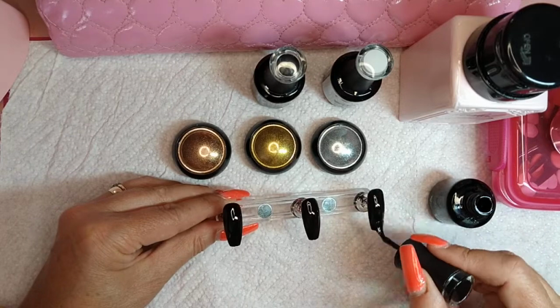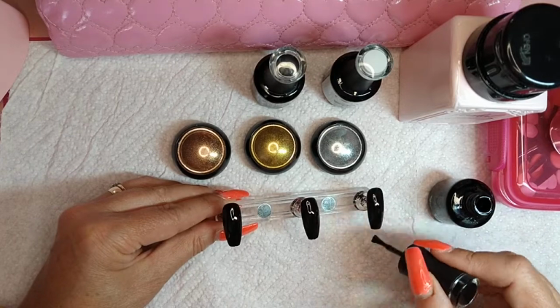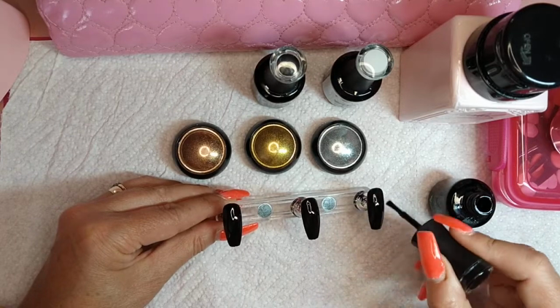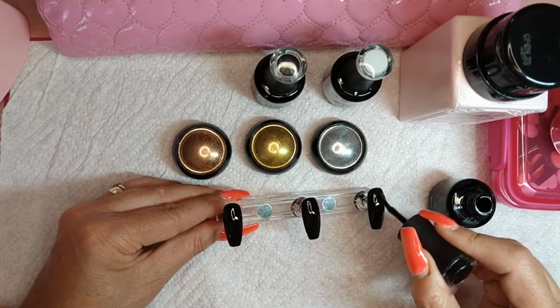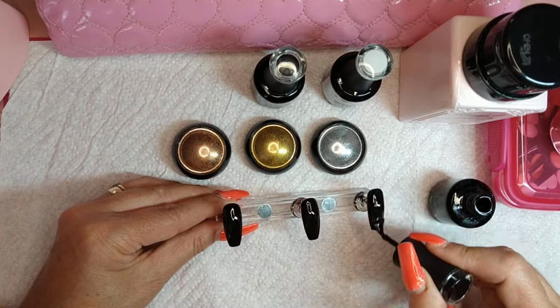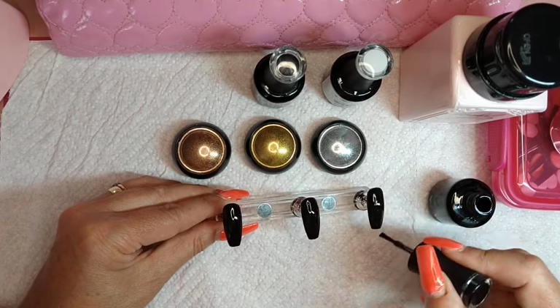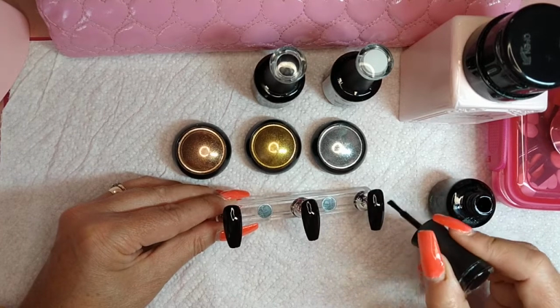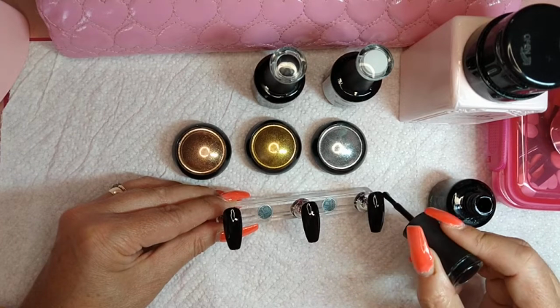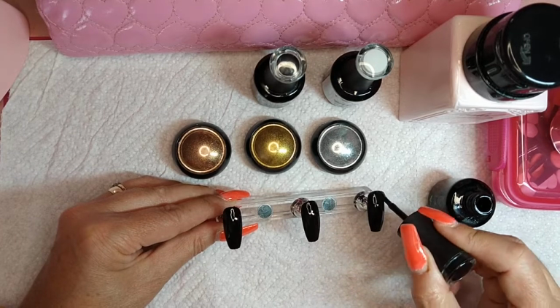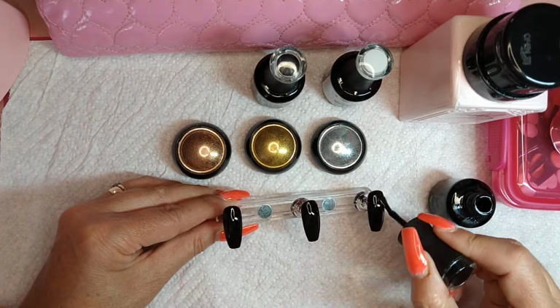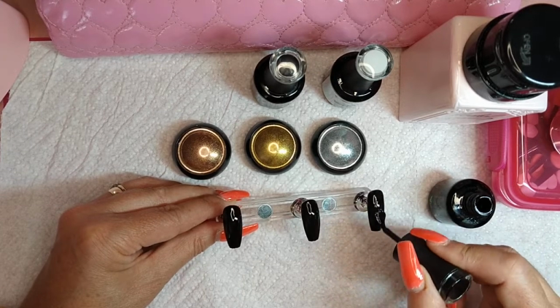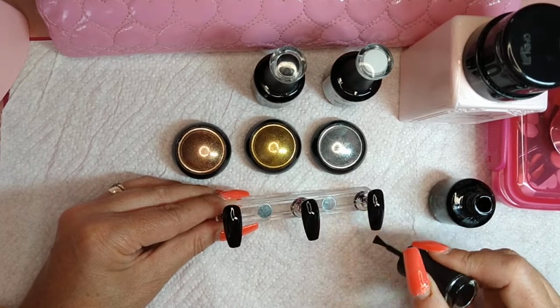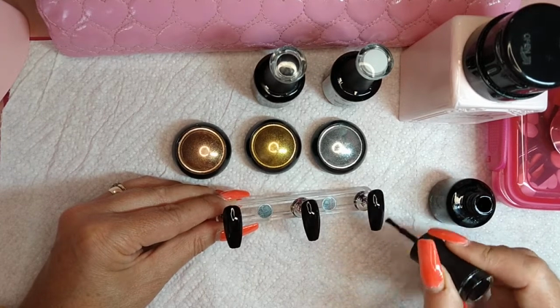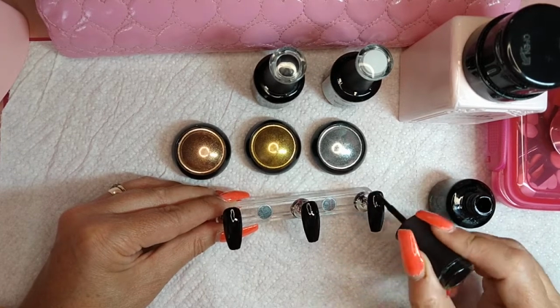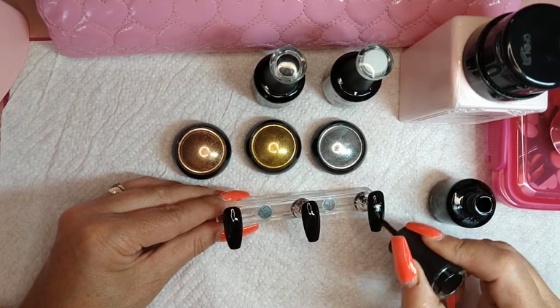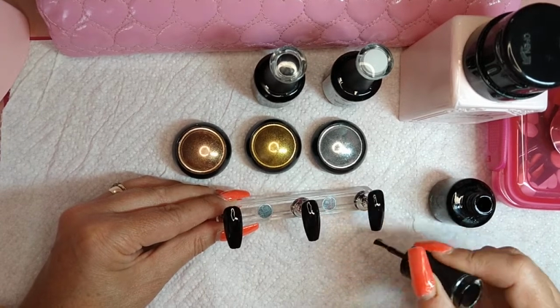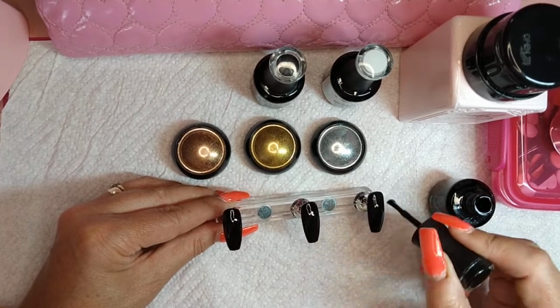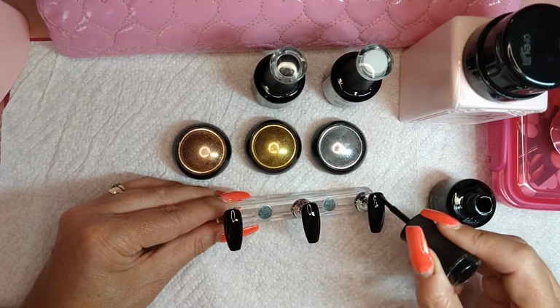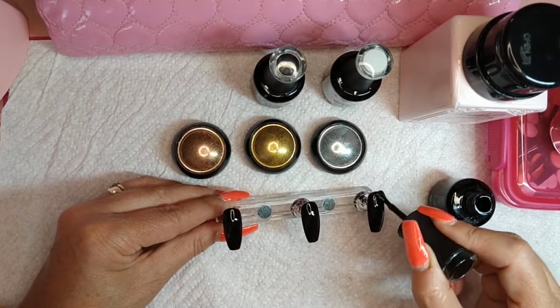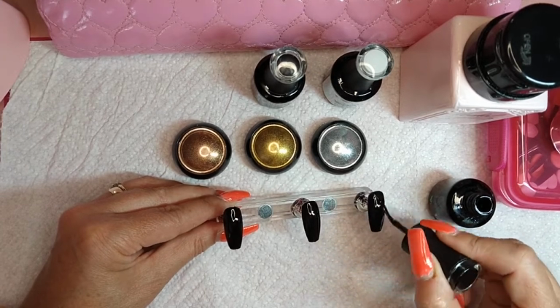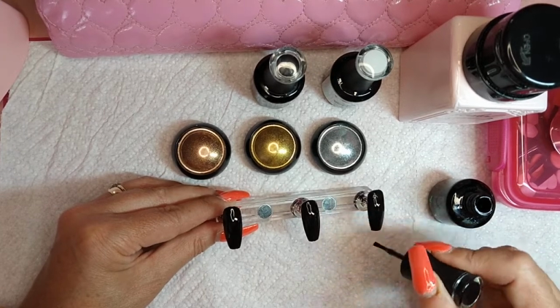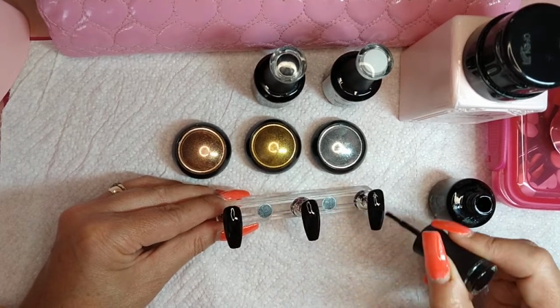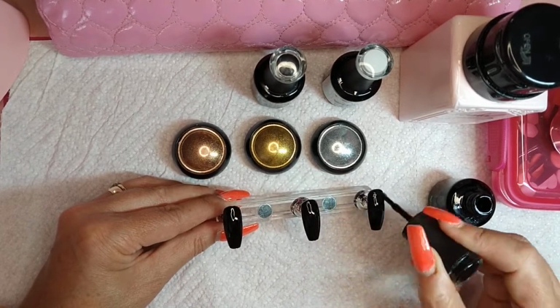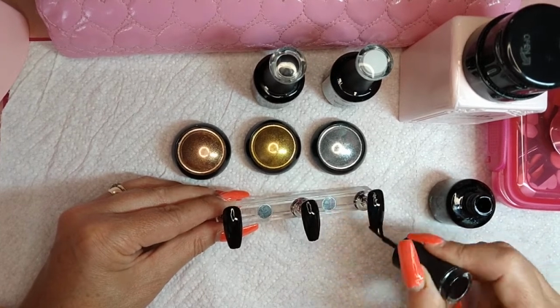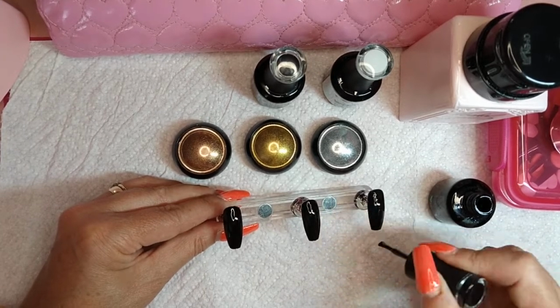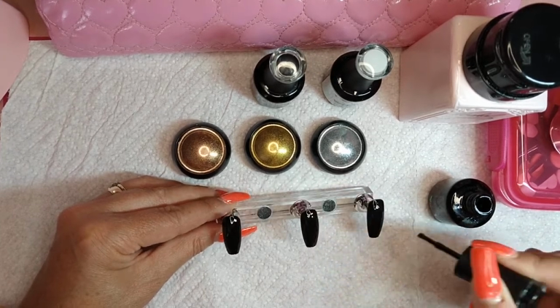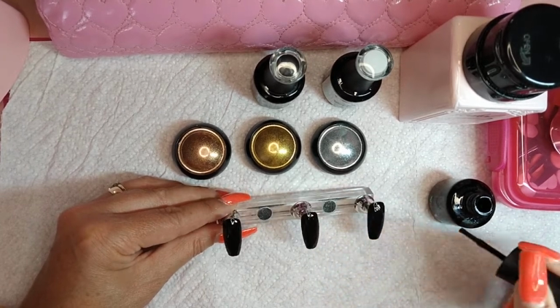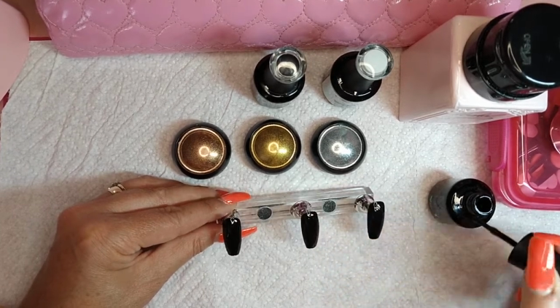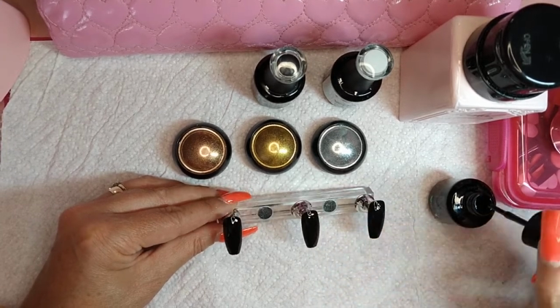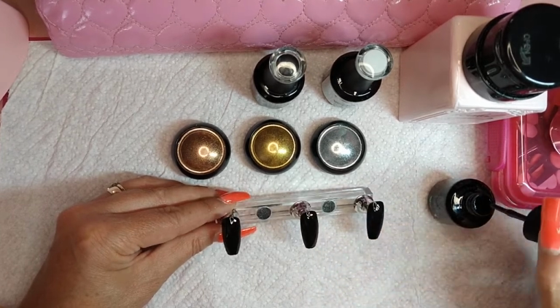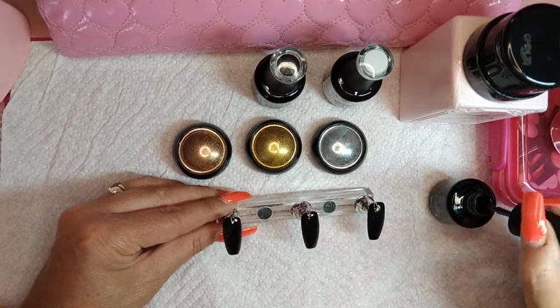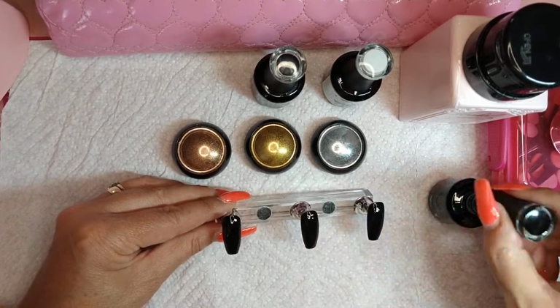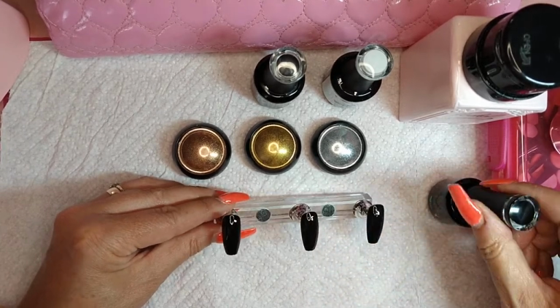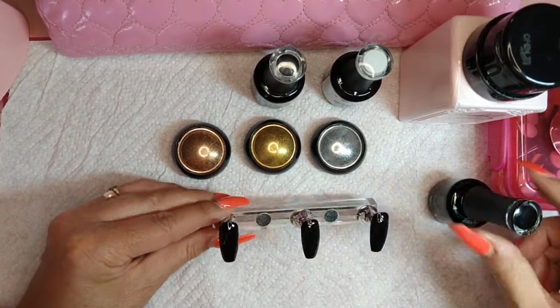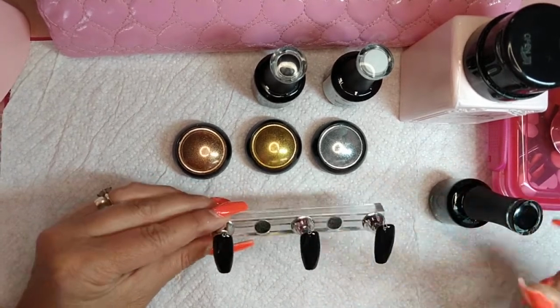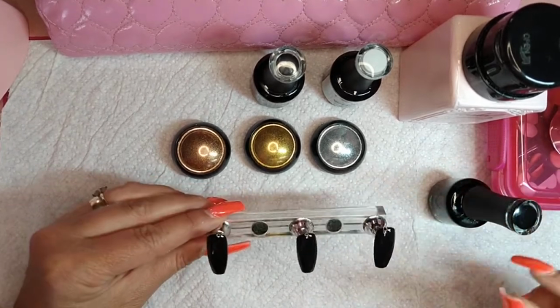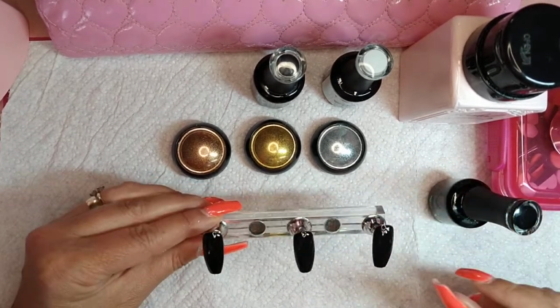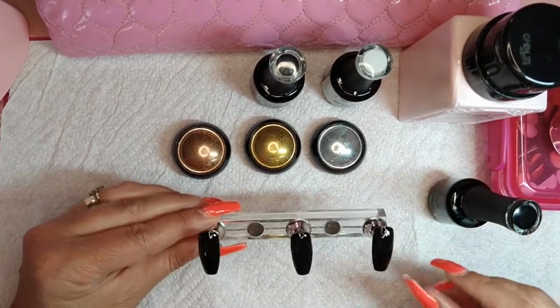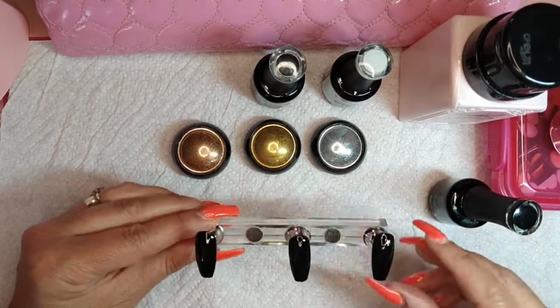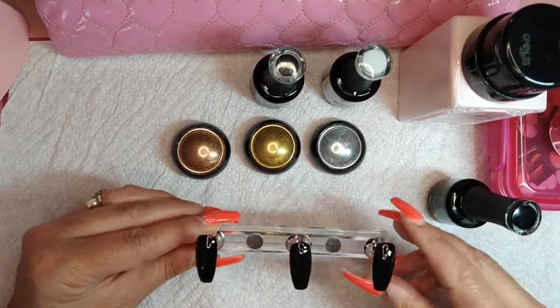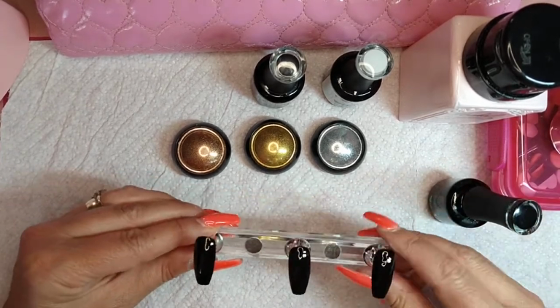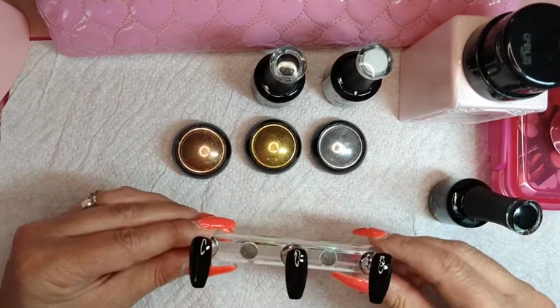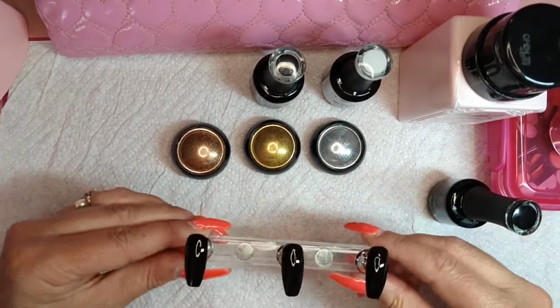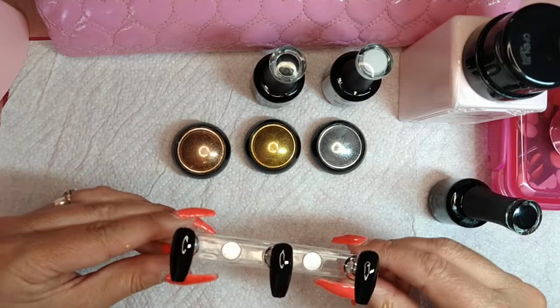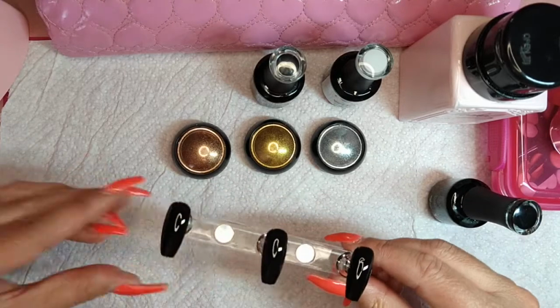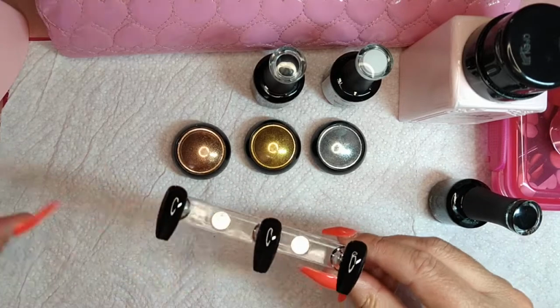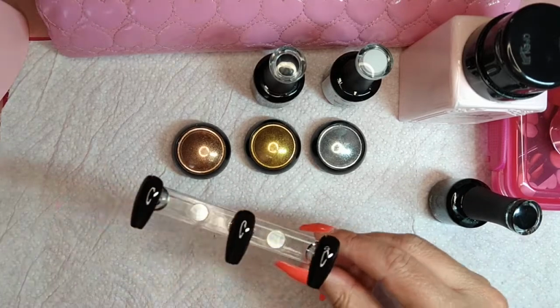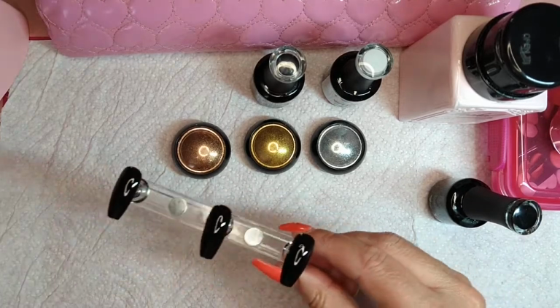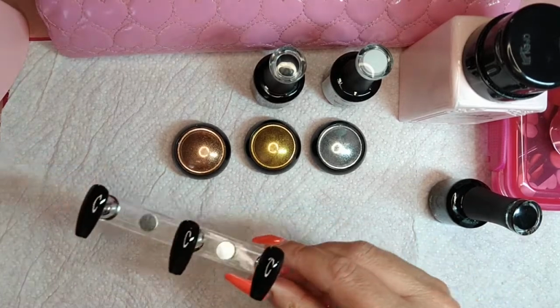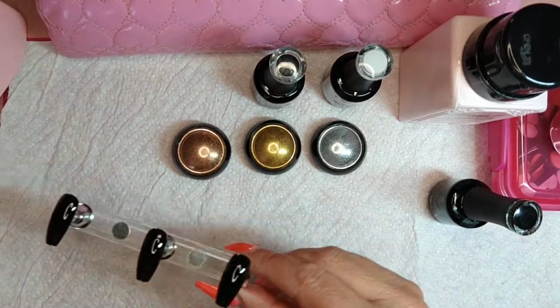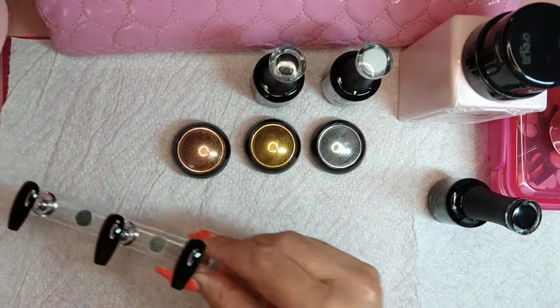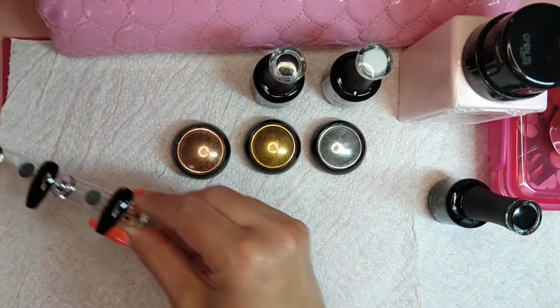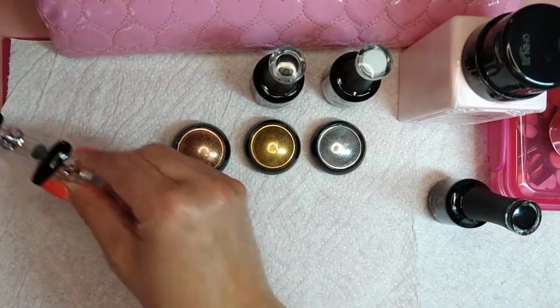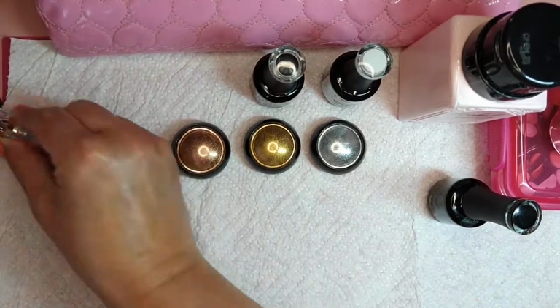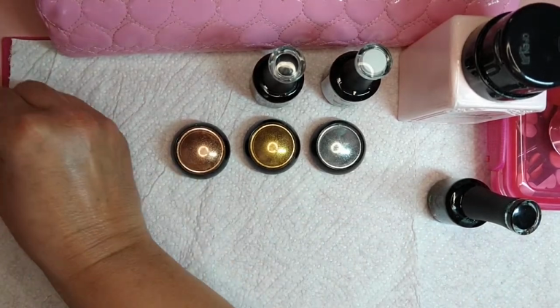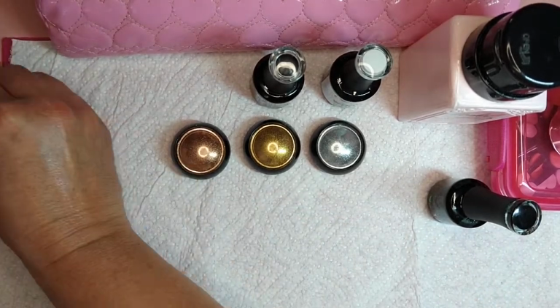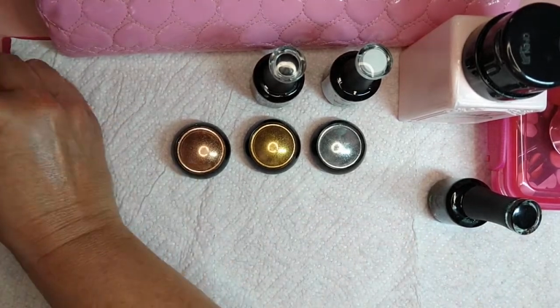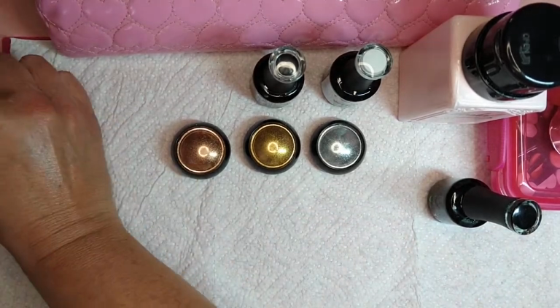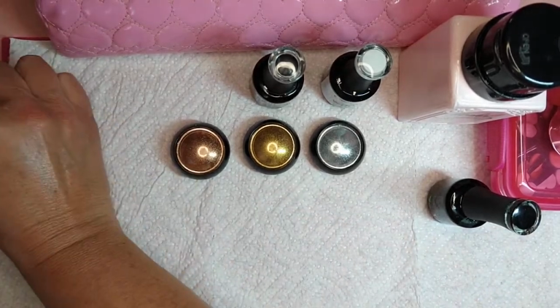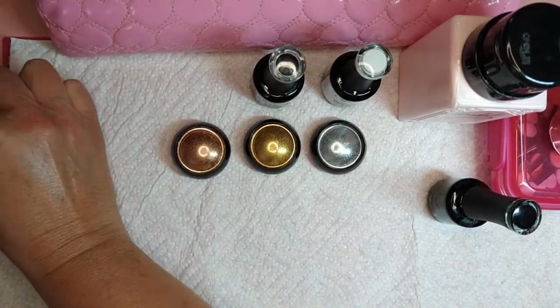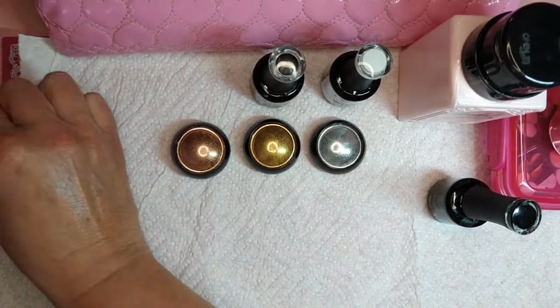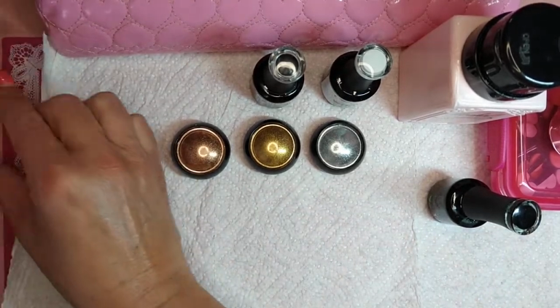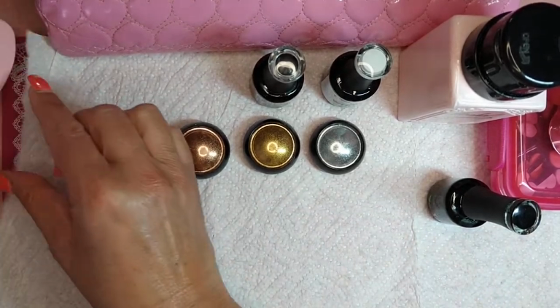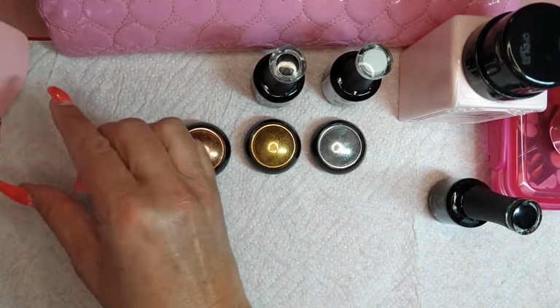Once you think they're covered to your liking, go ahead and put them in the lamp for 30 seconds.